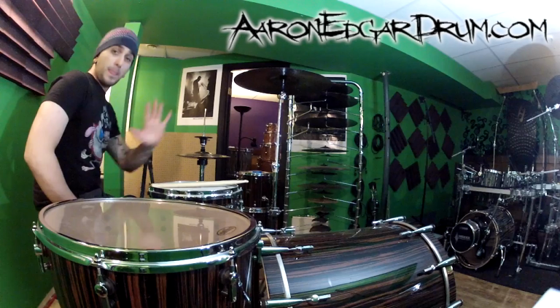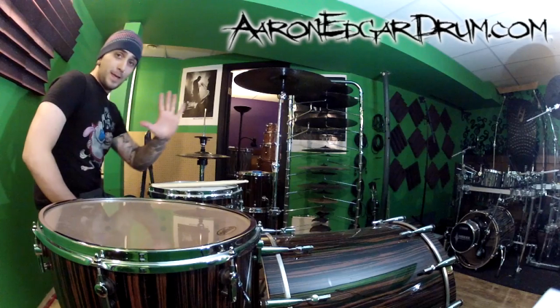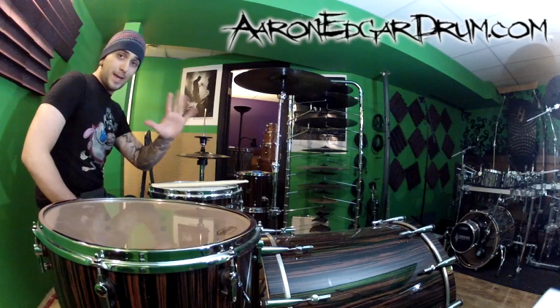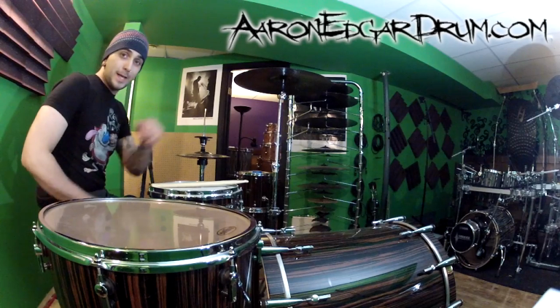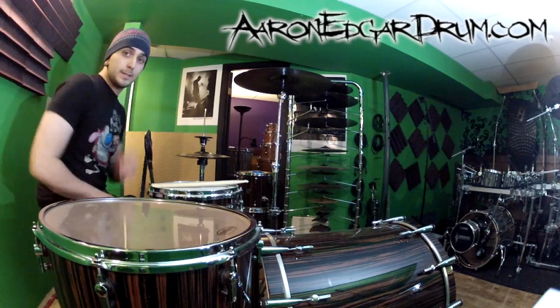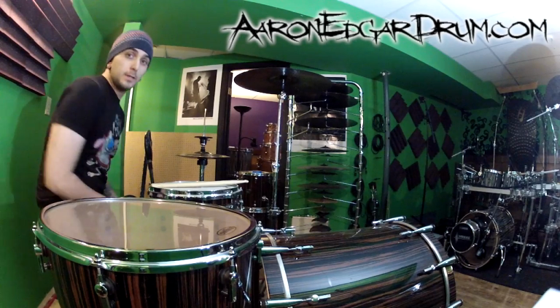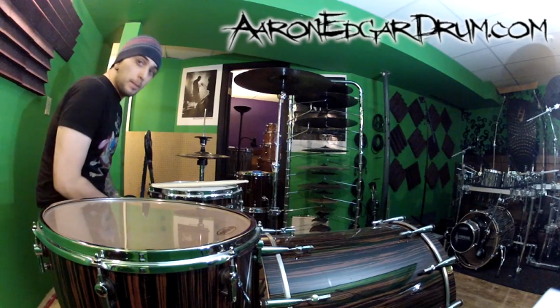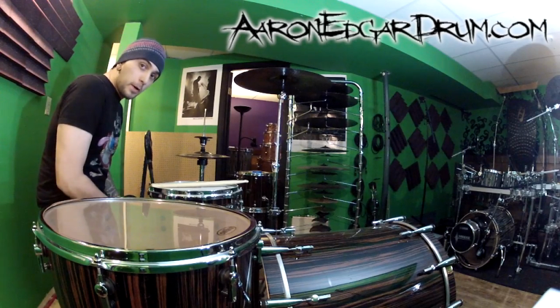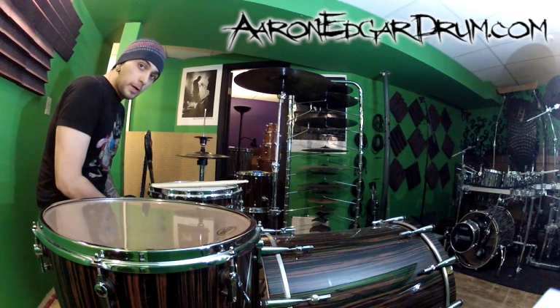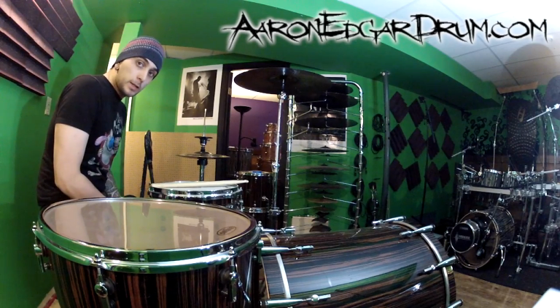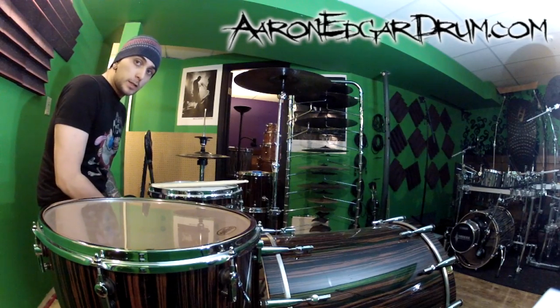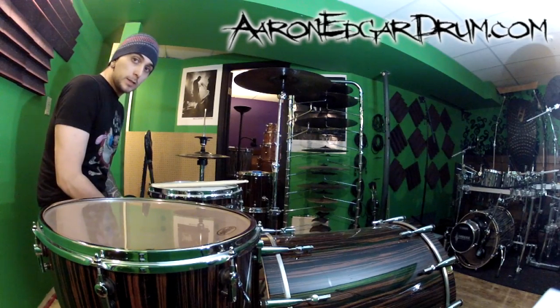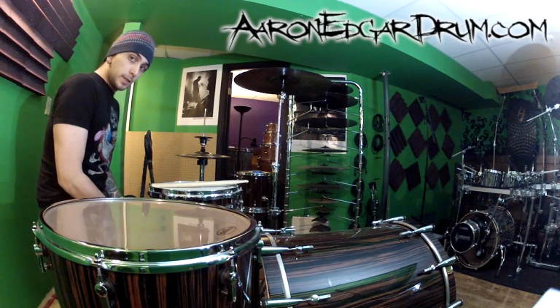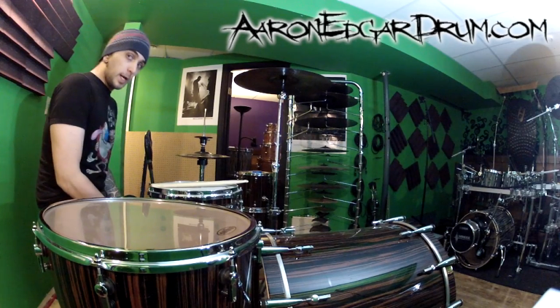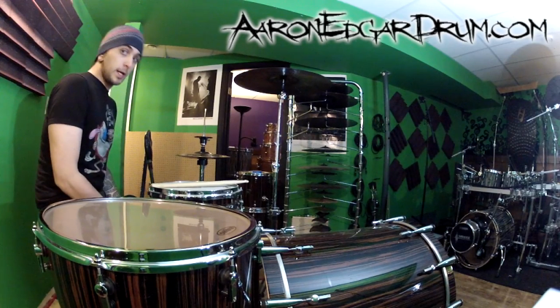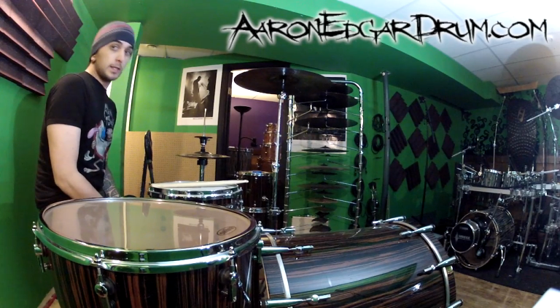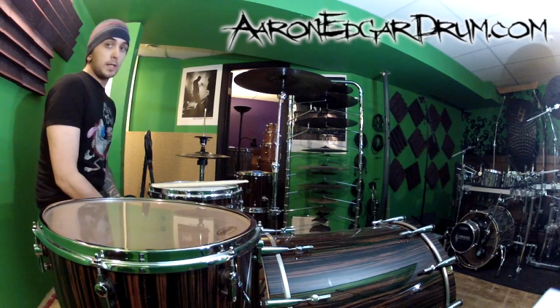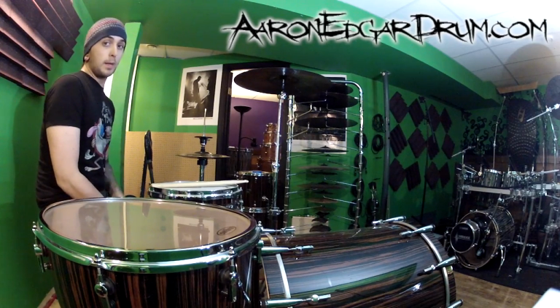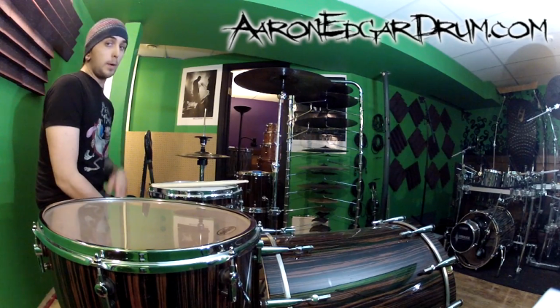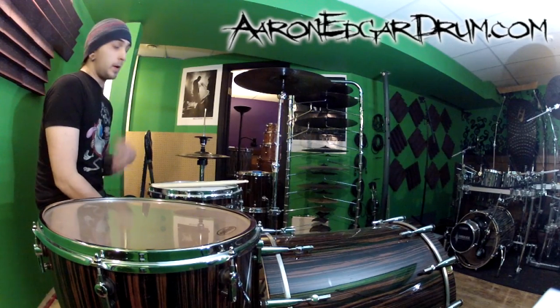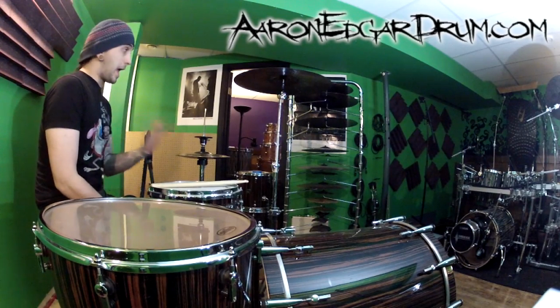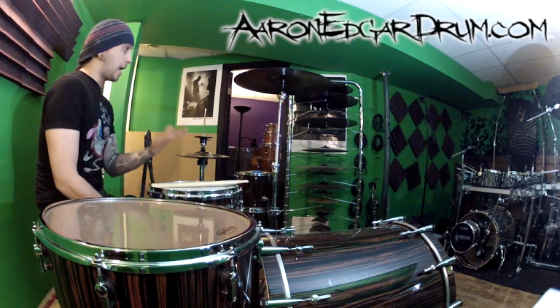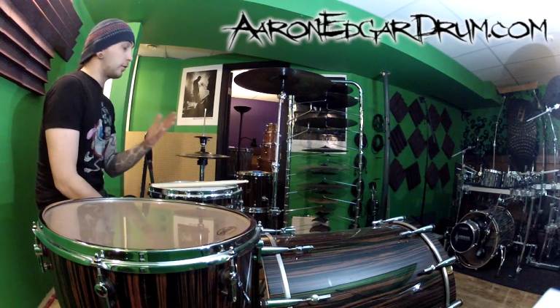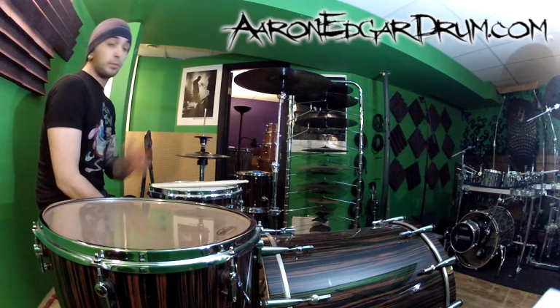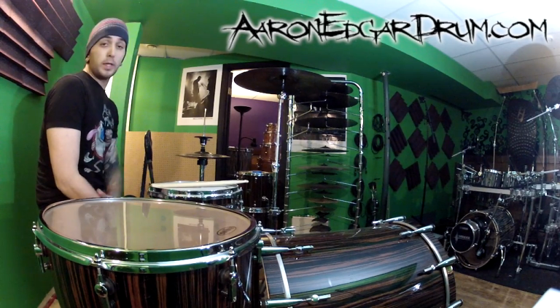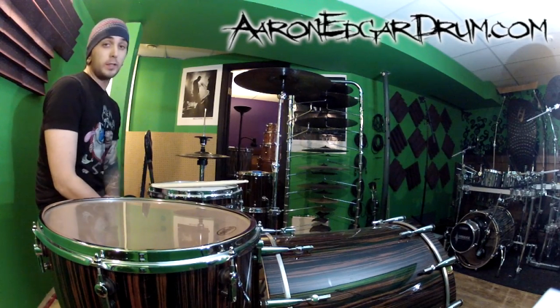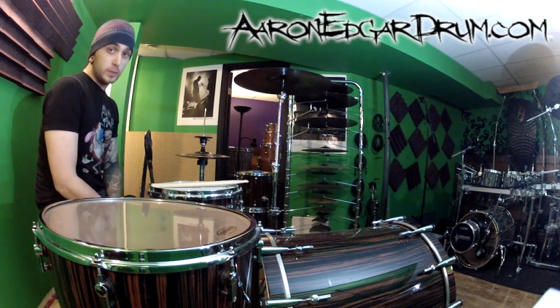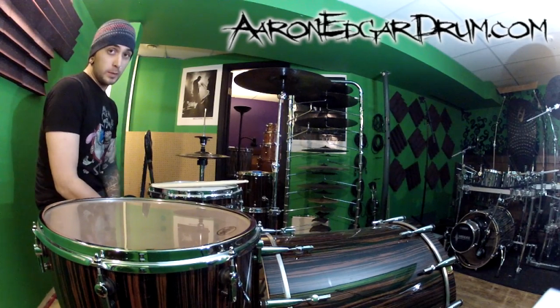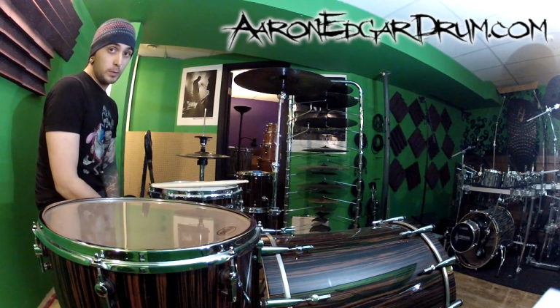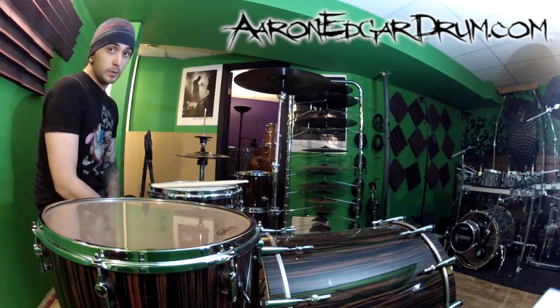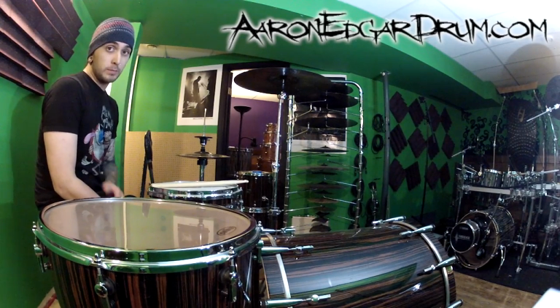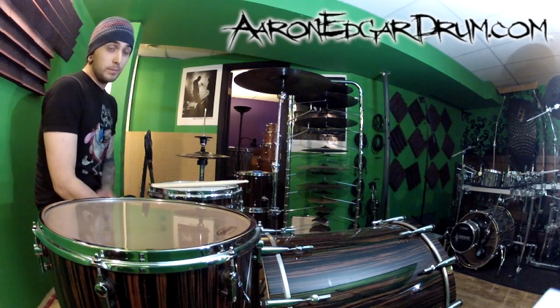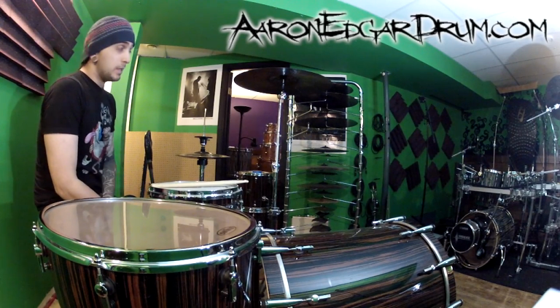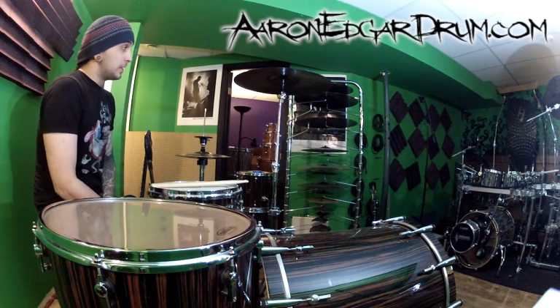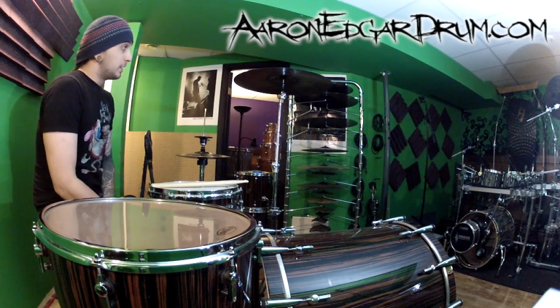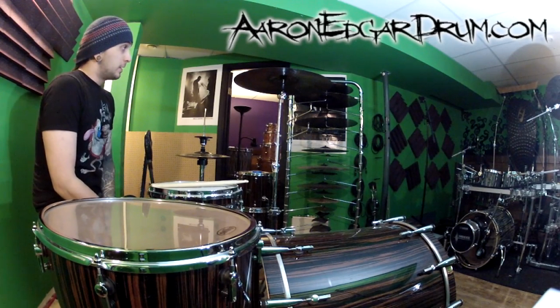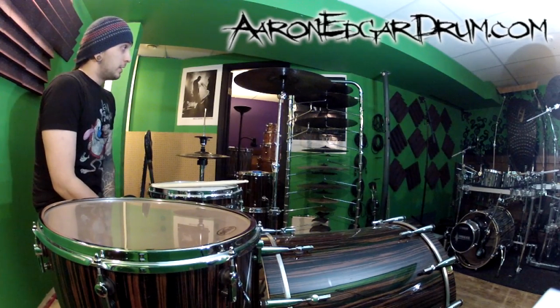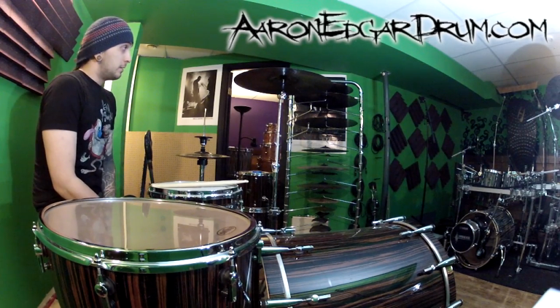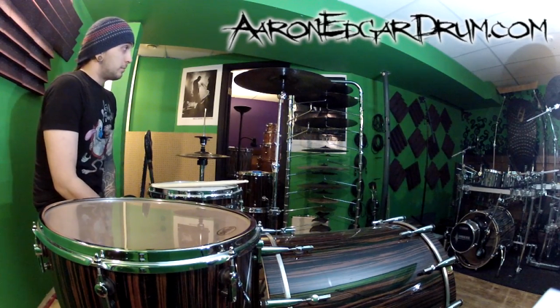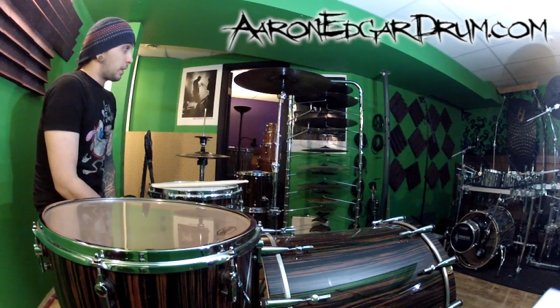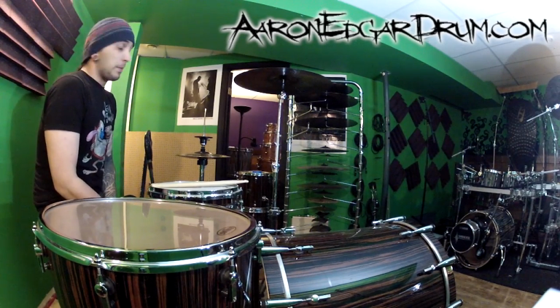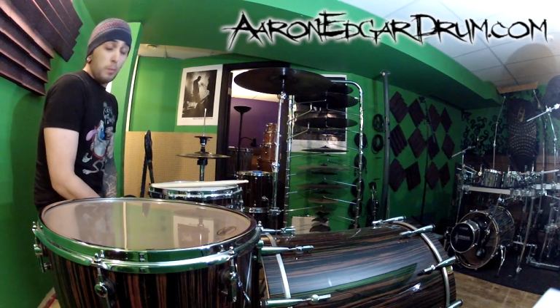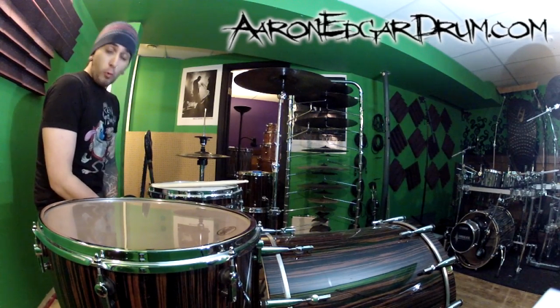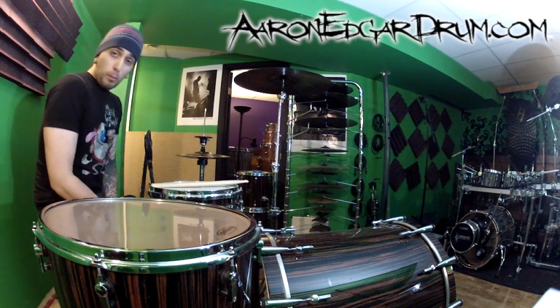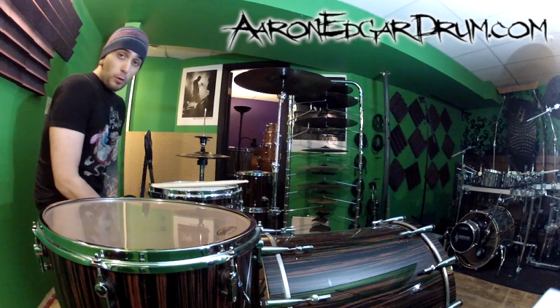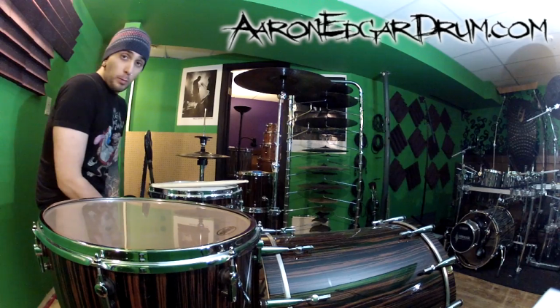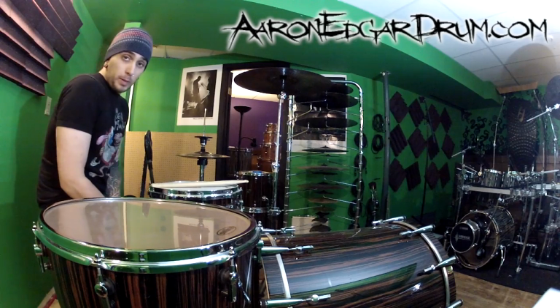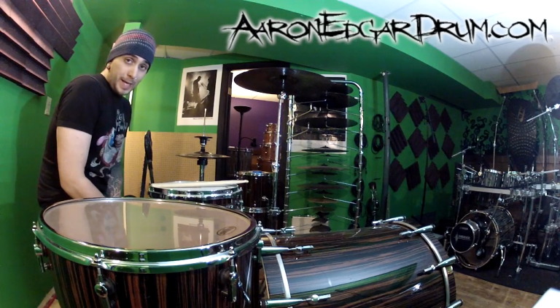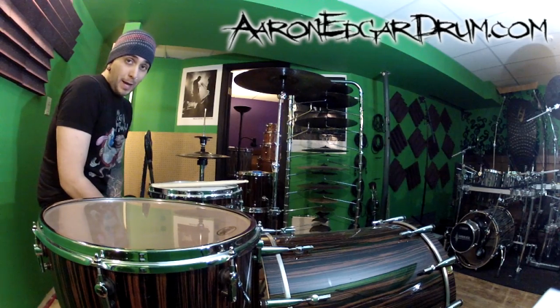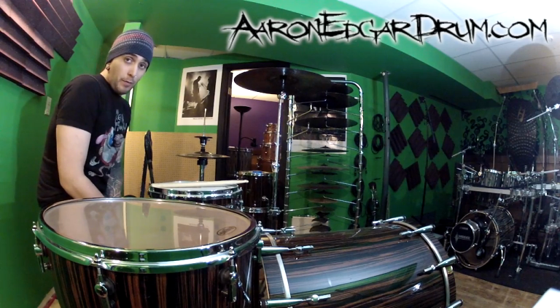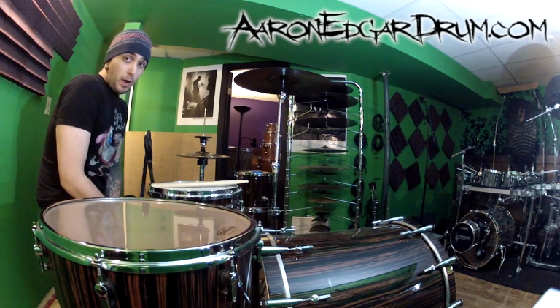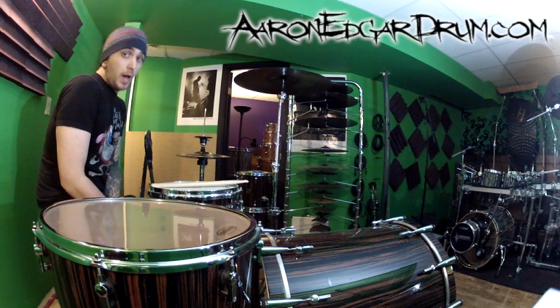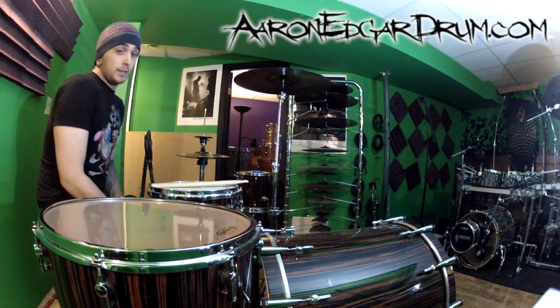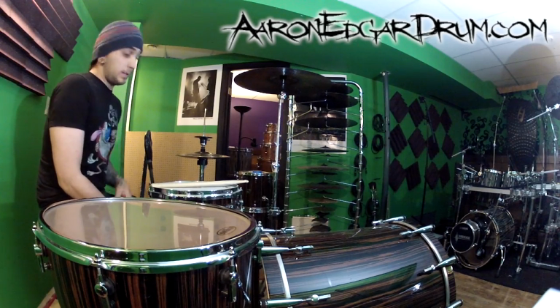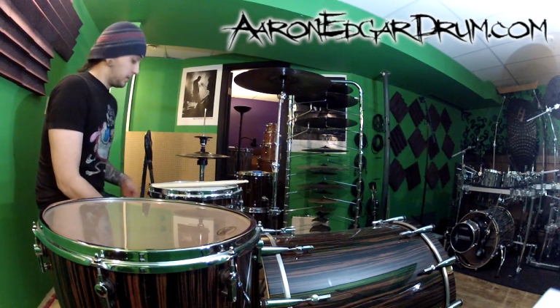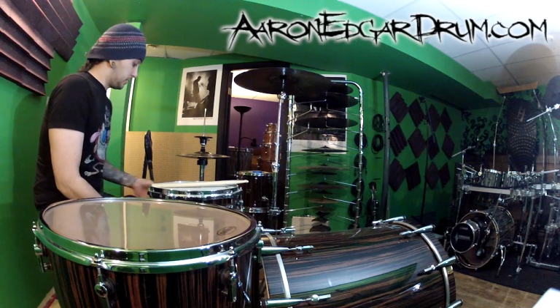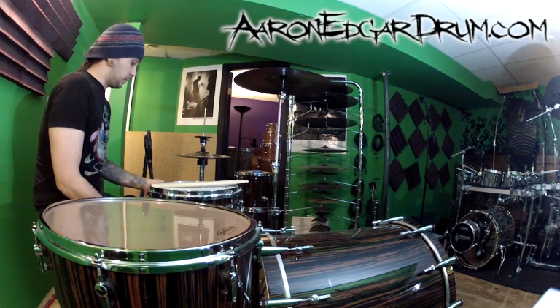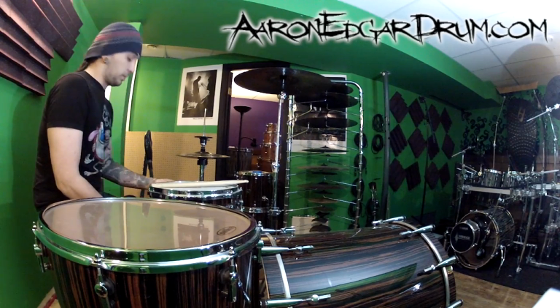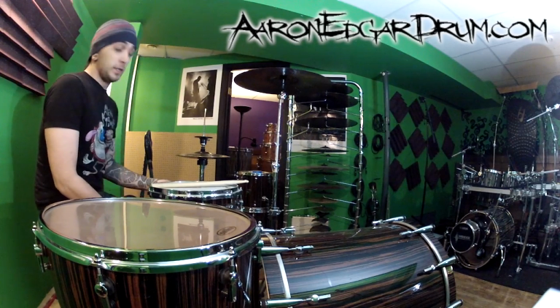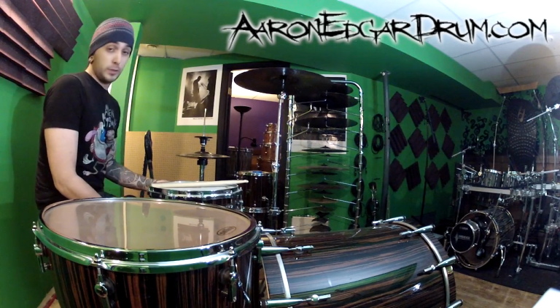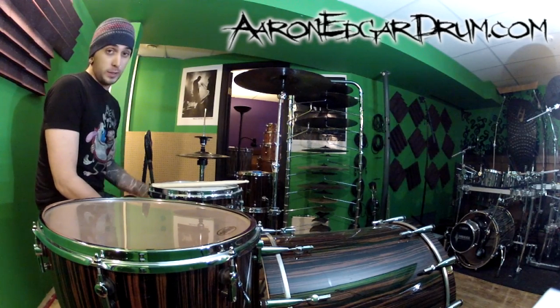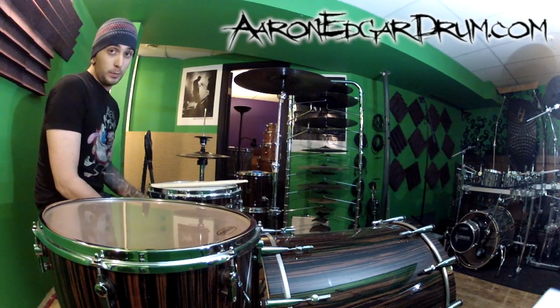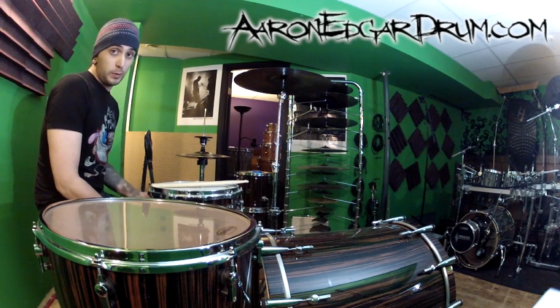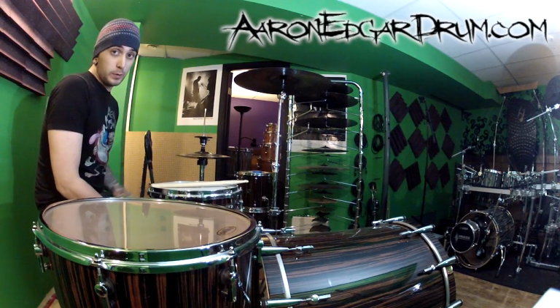Hey guys, I'm Aaron Edgar and today I'm going to talk about how to play your cymbals — or probably more appropriately, how not to play your cymbals.